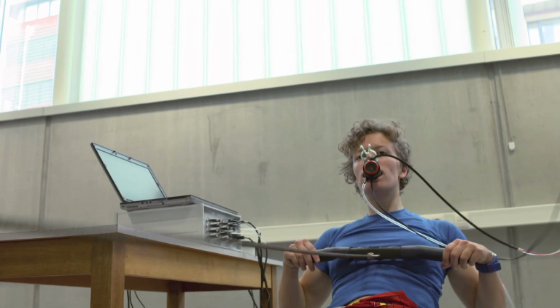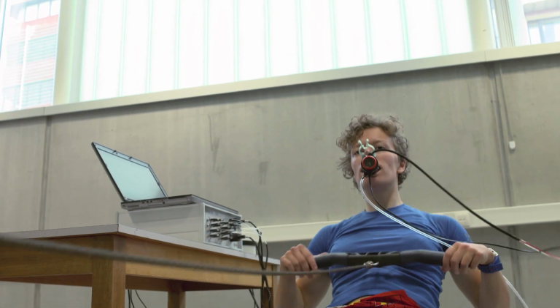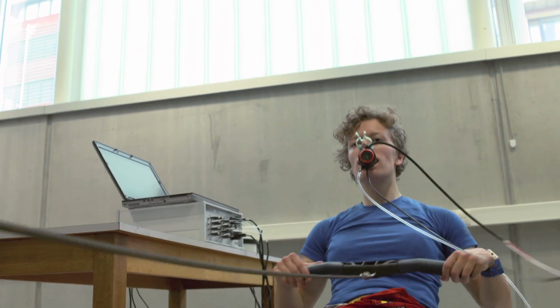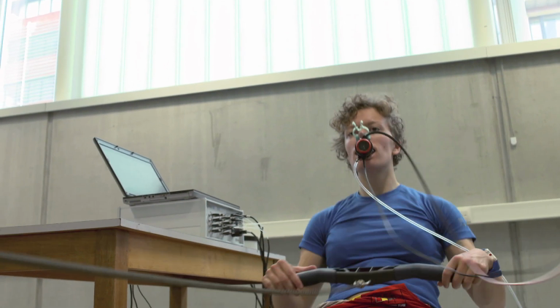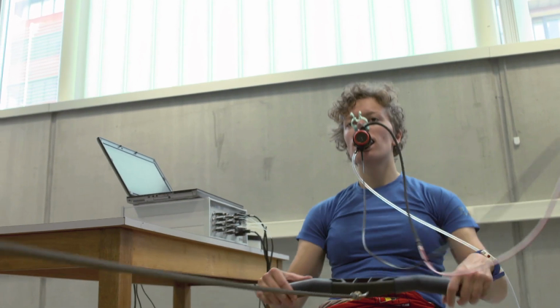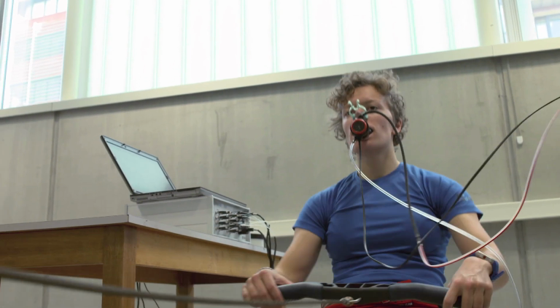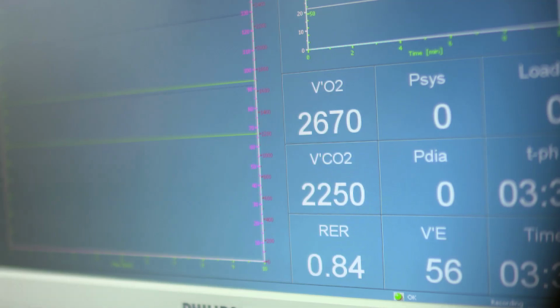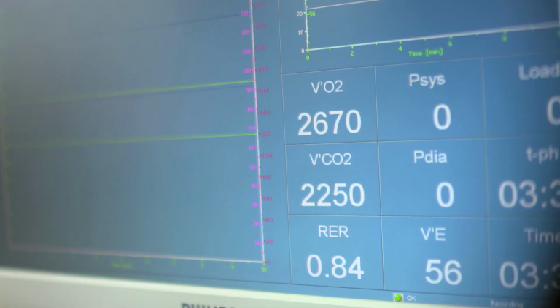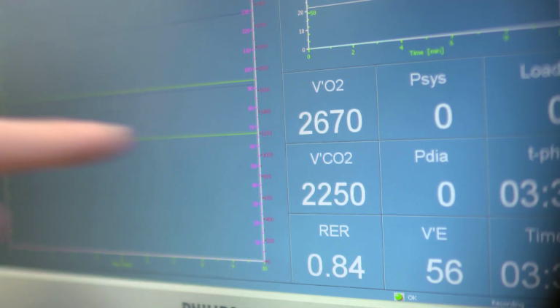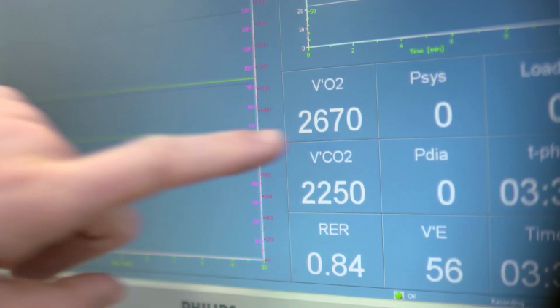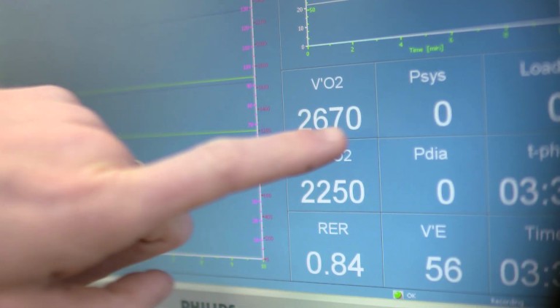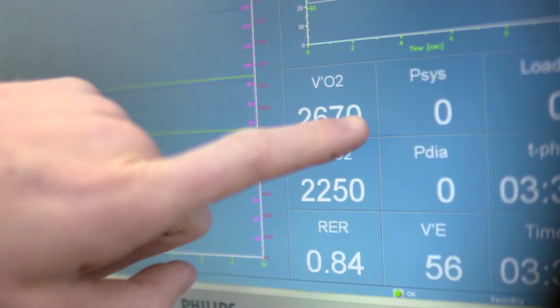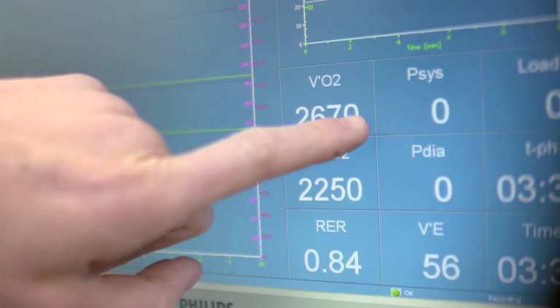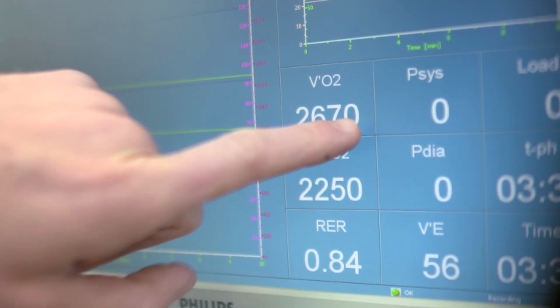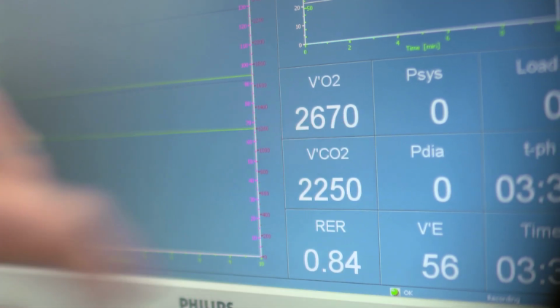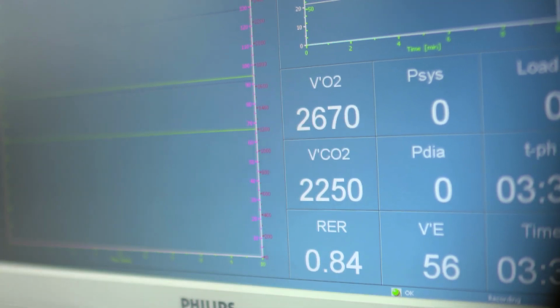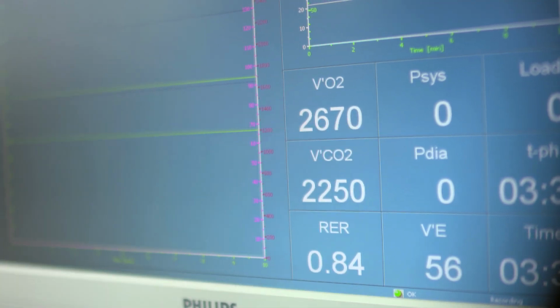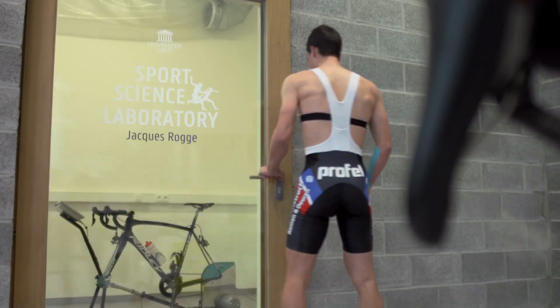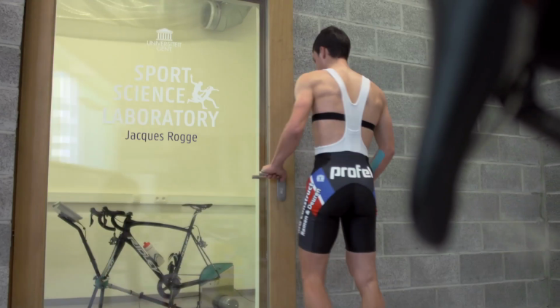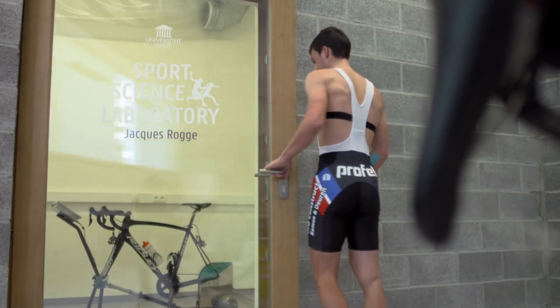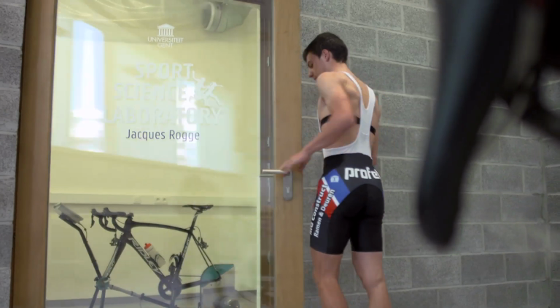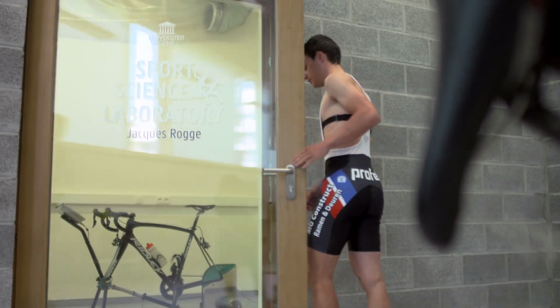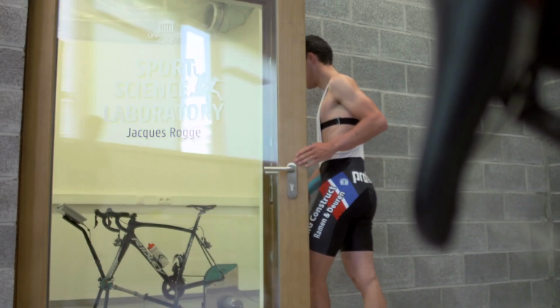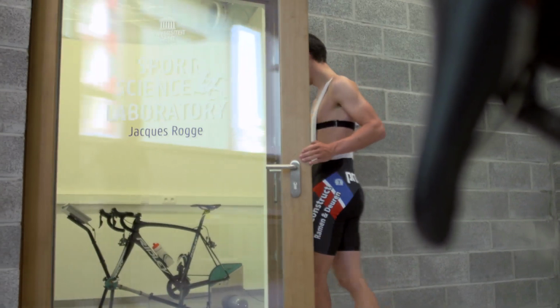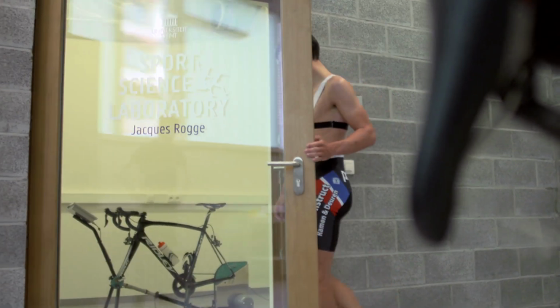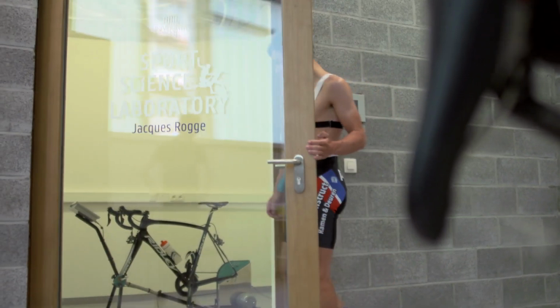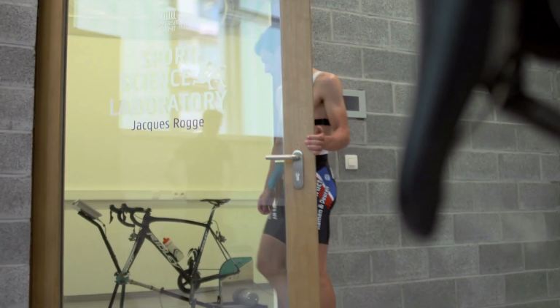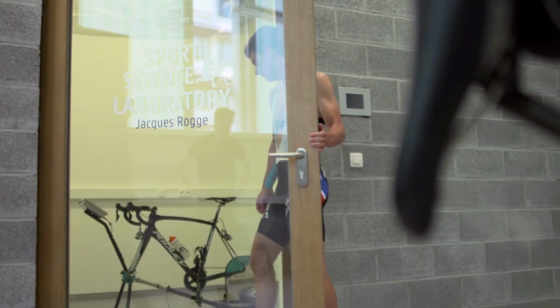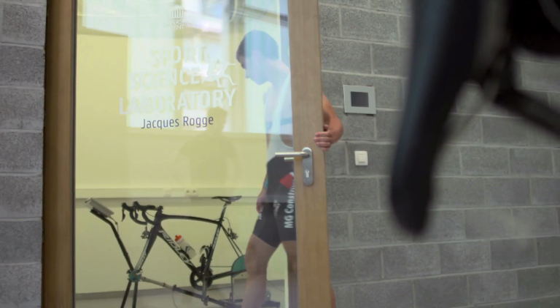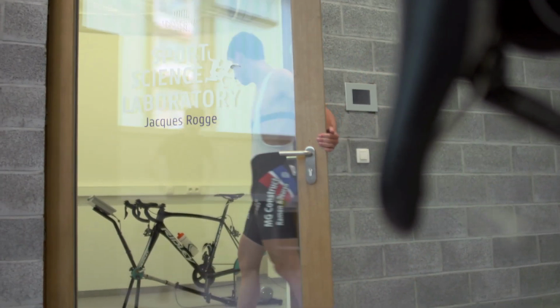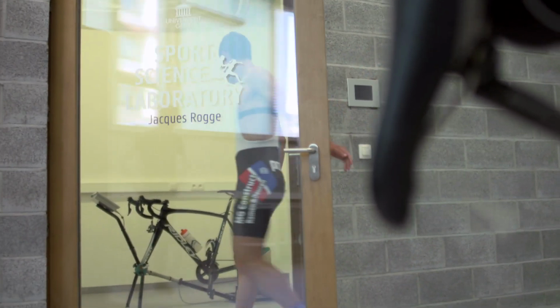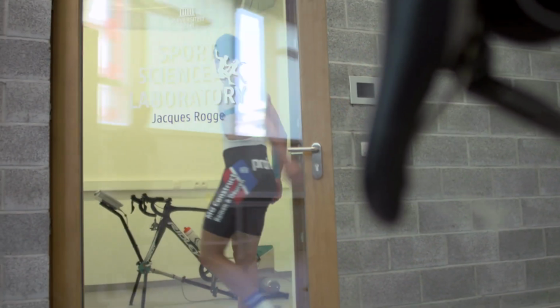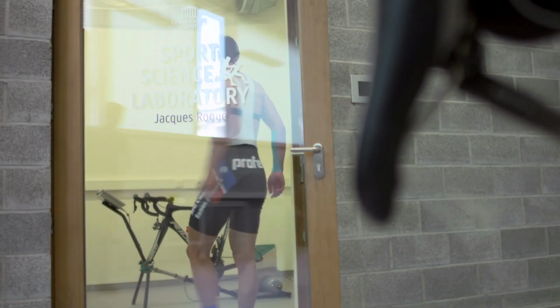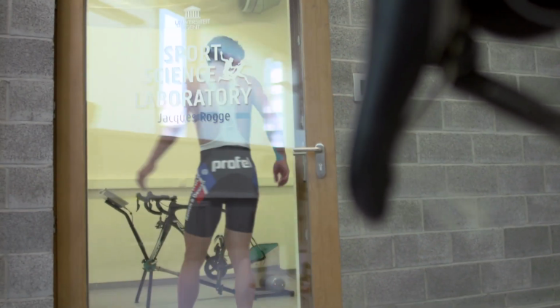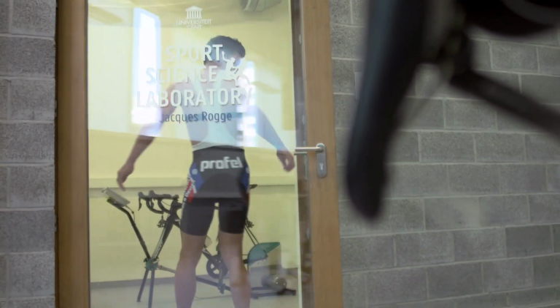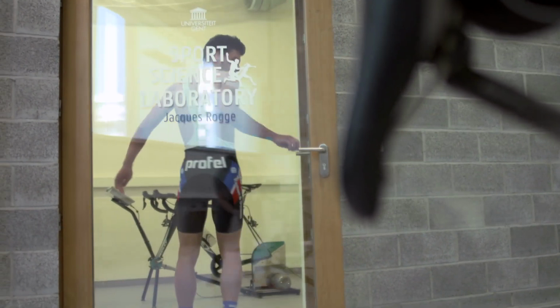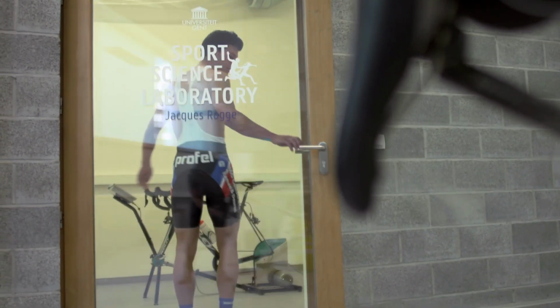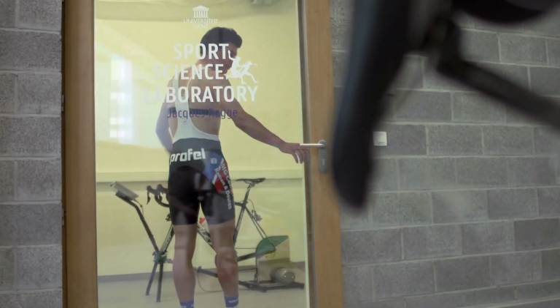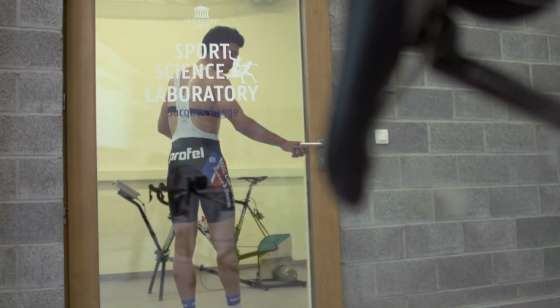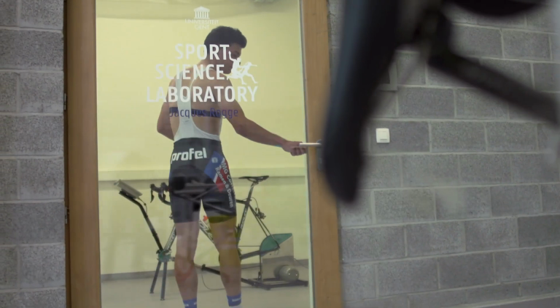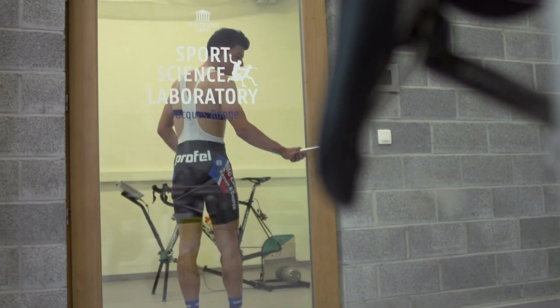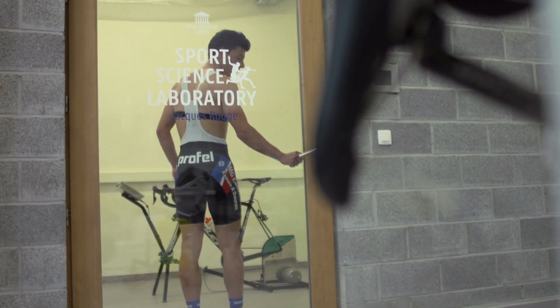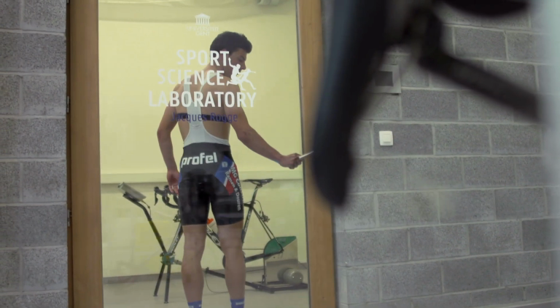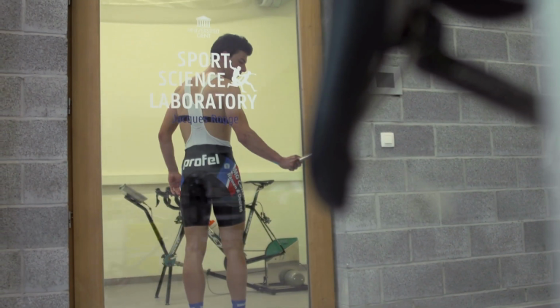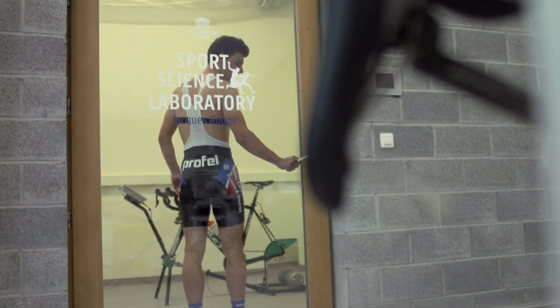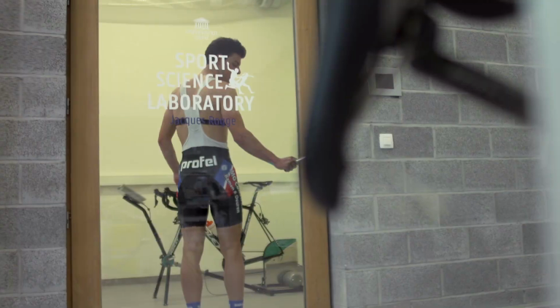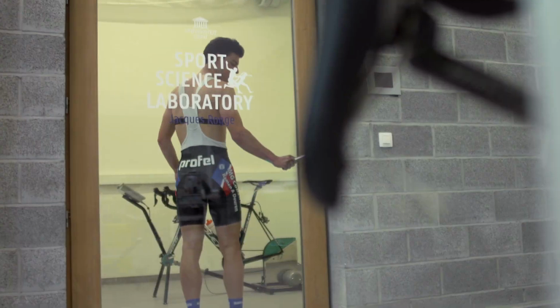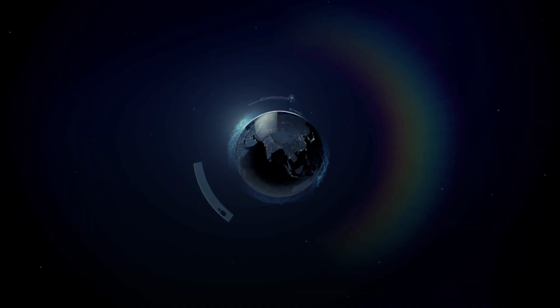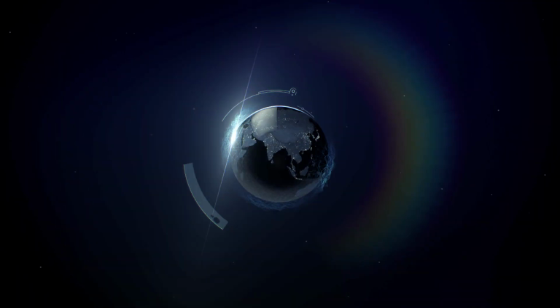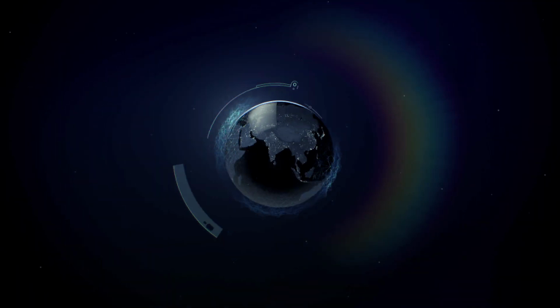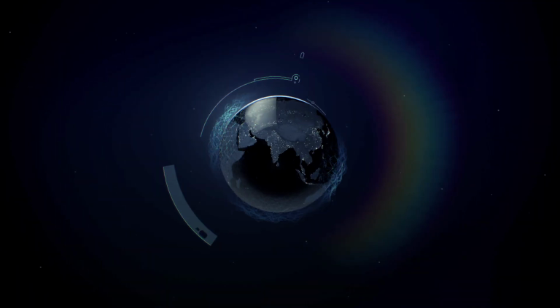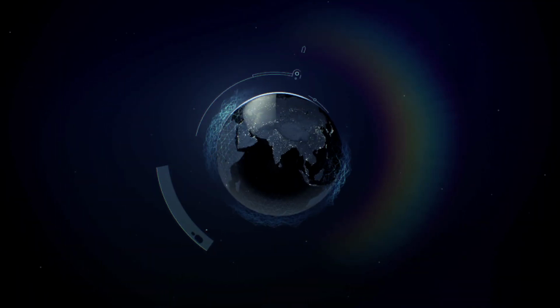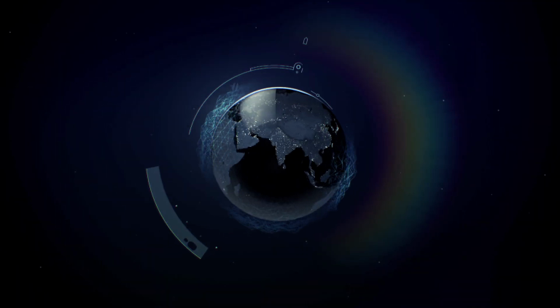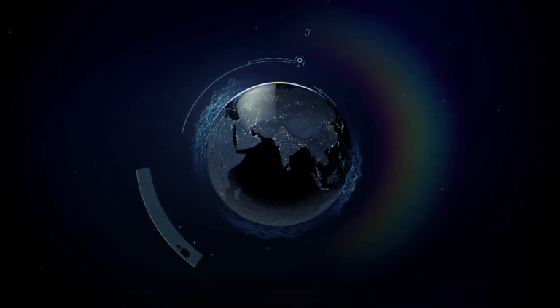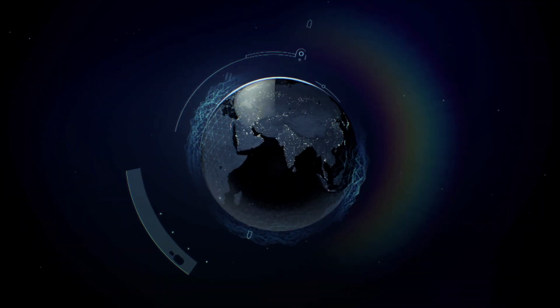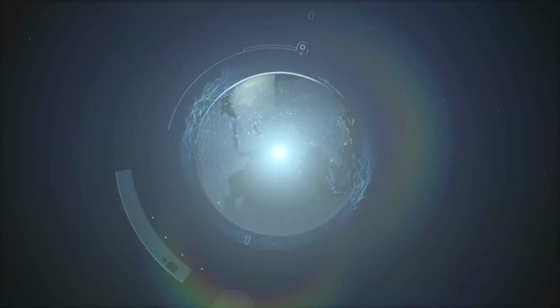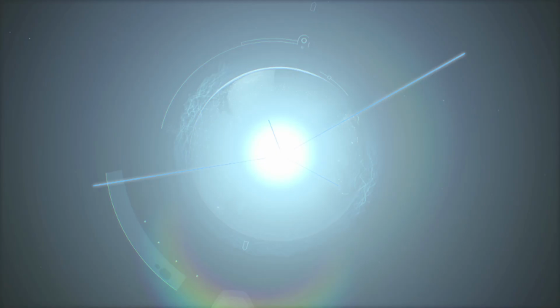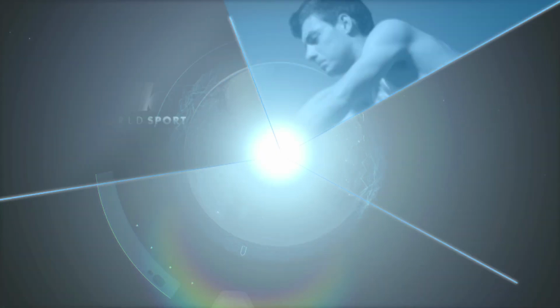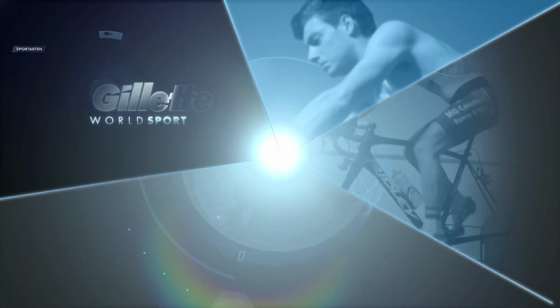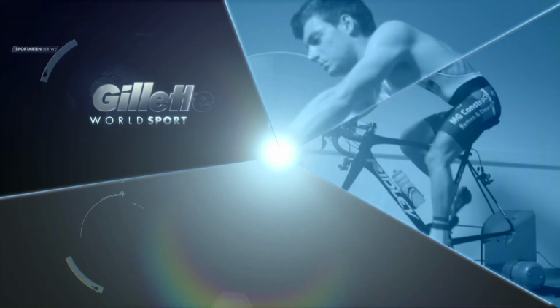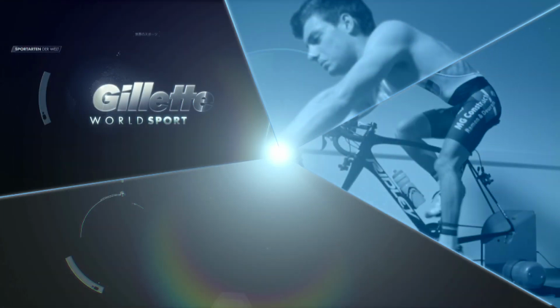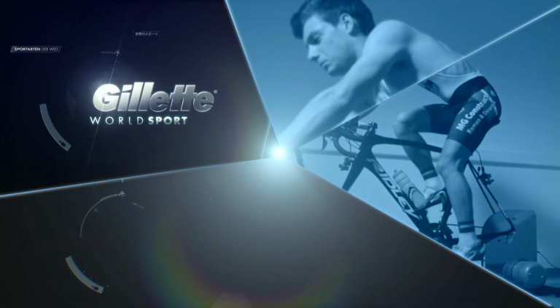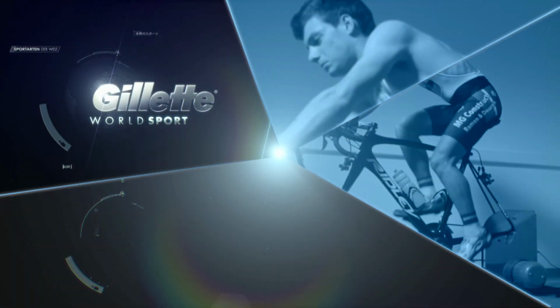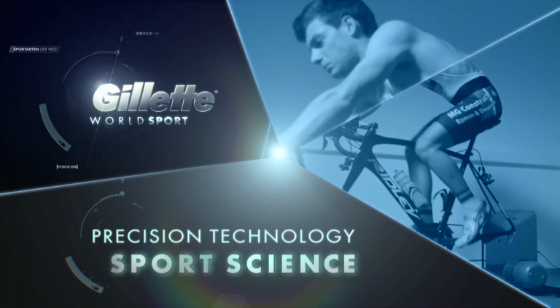We step into the sports science laboratories in Ghent, Belgium to examine the role of exercise physiology in athlete preparation.